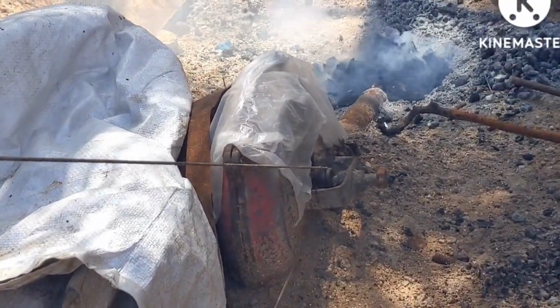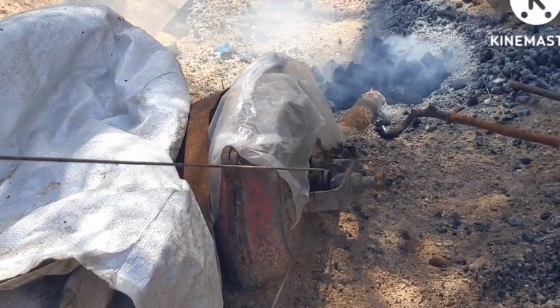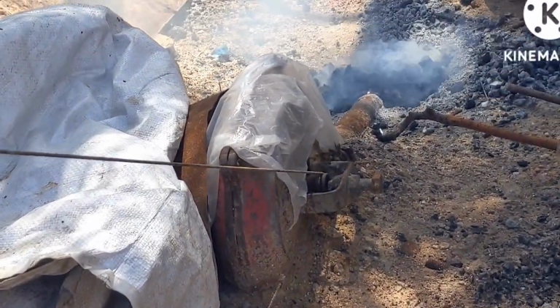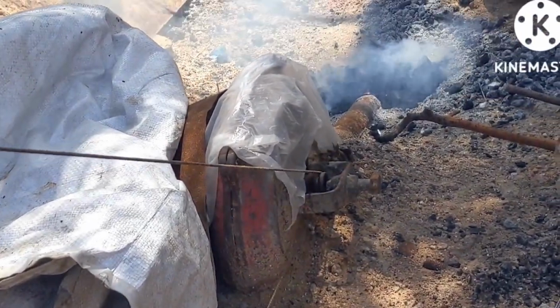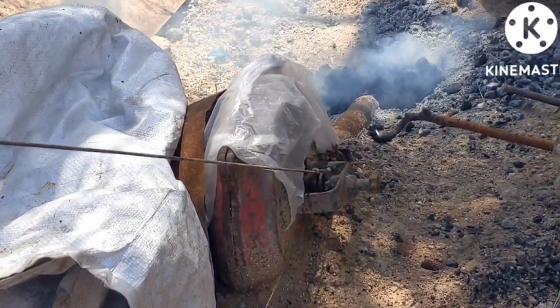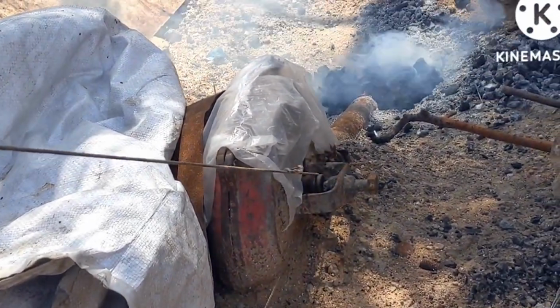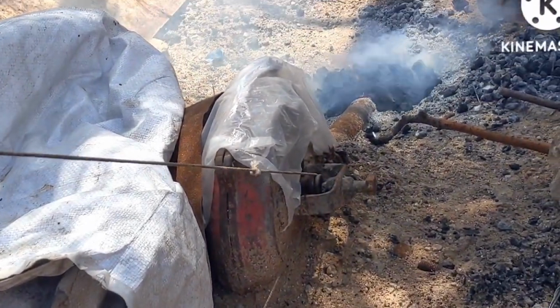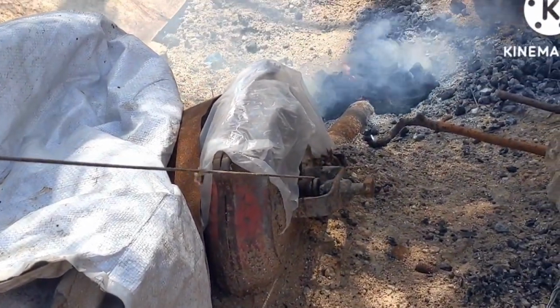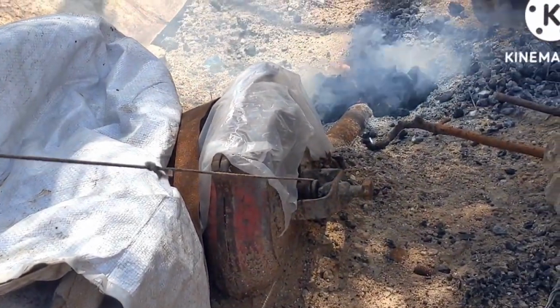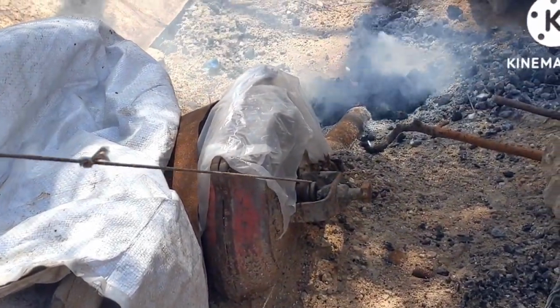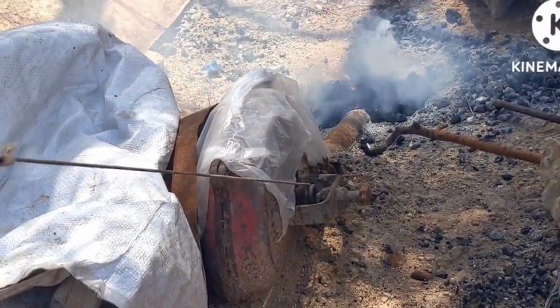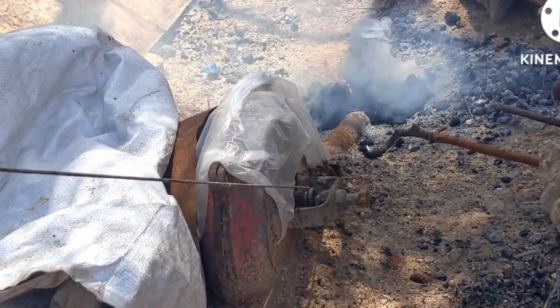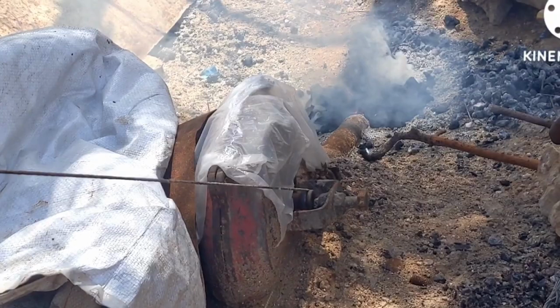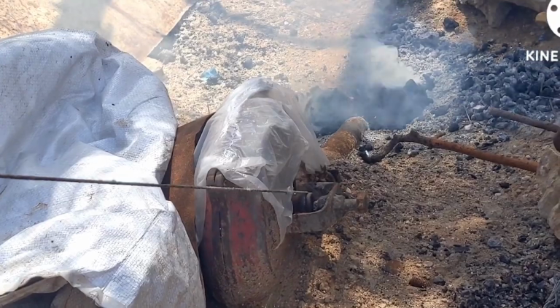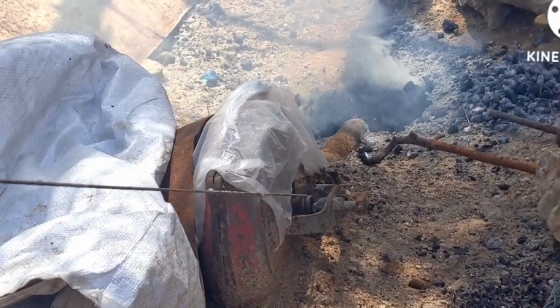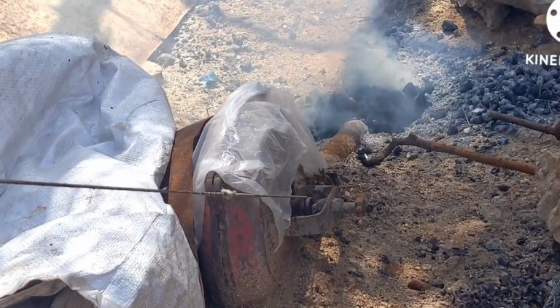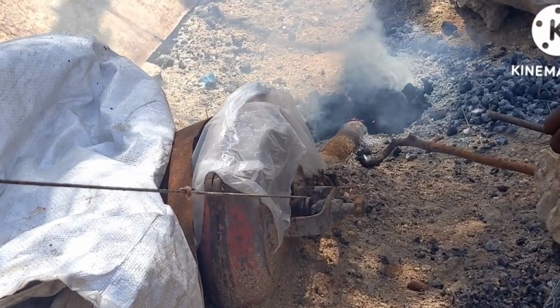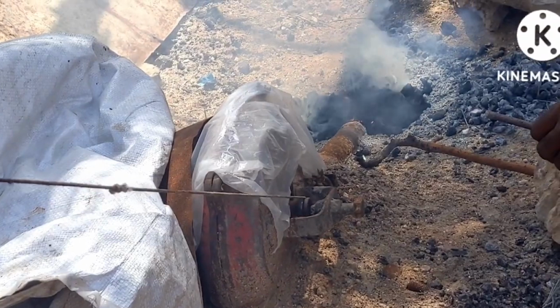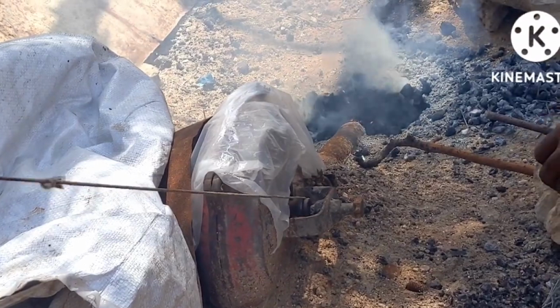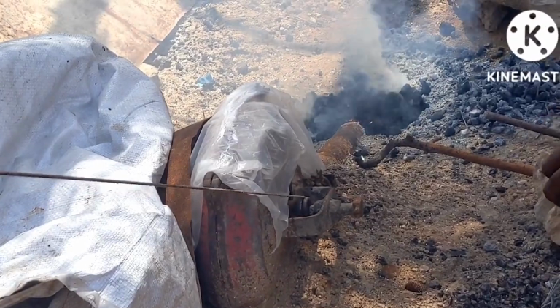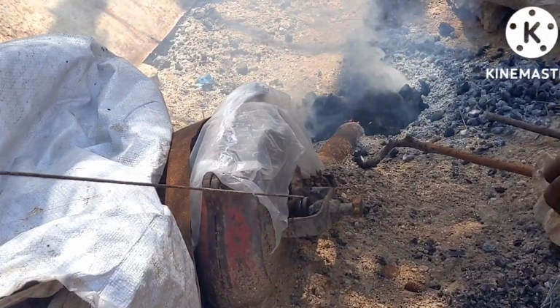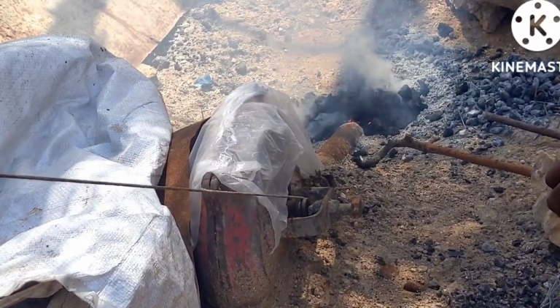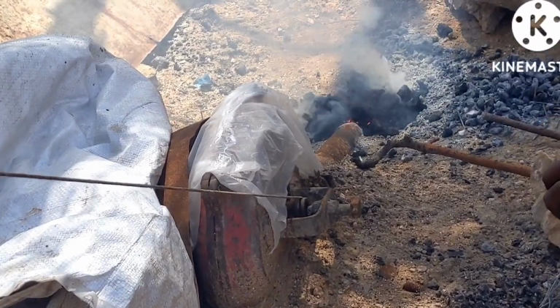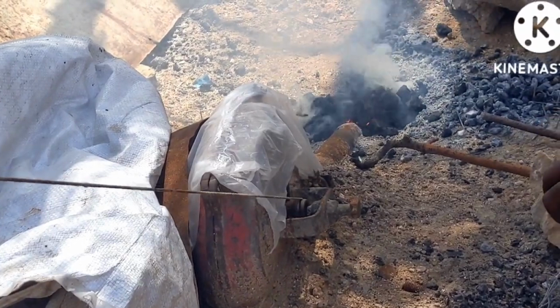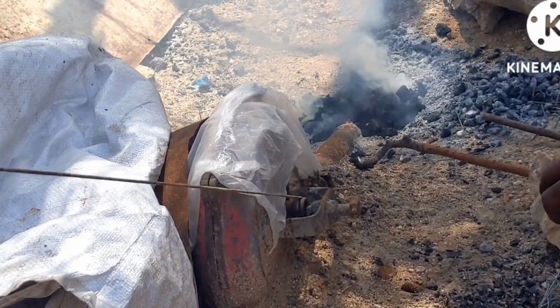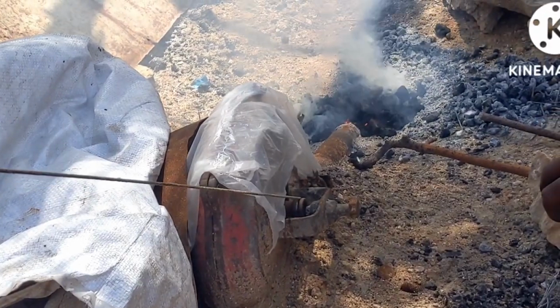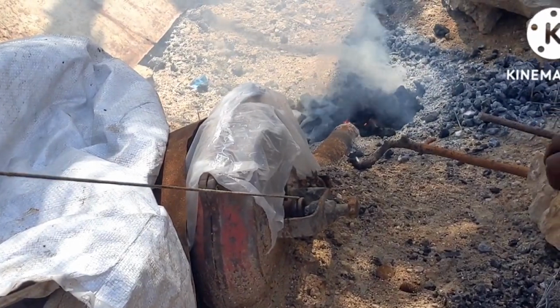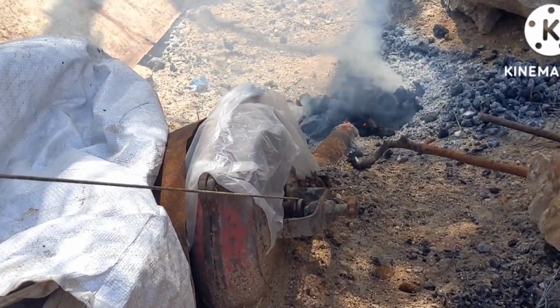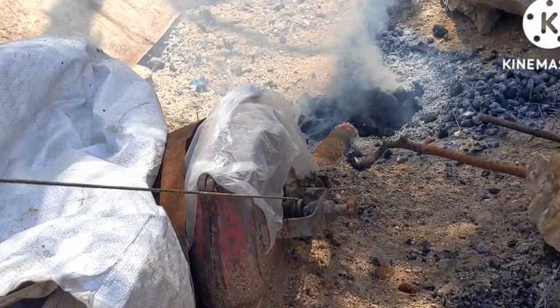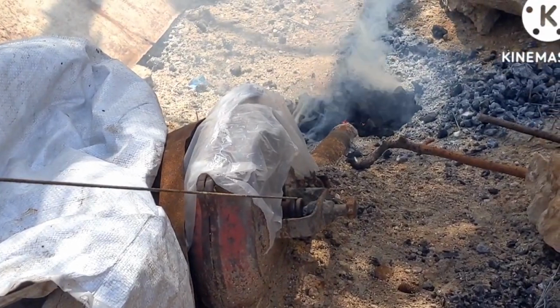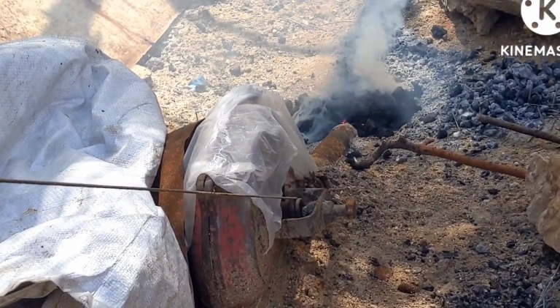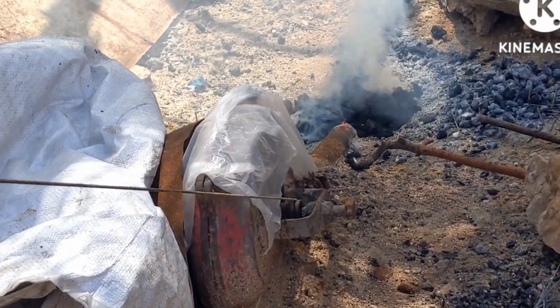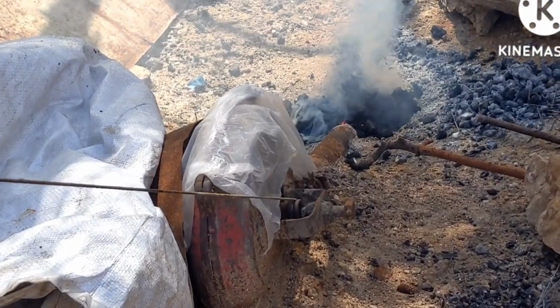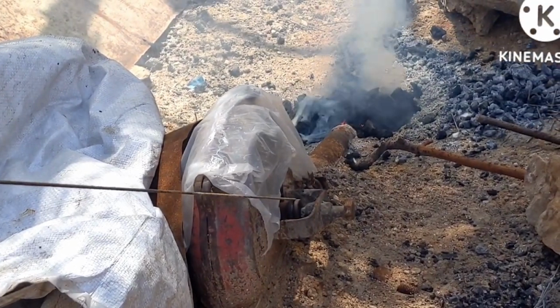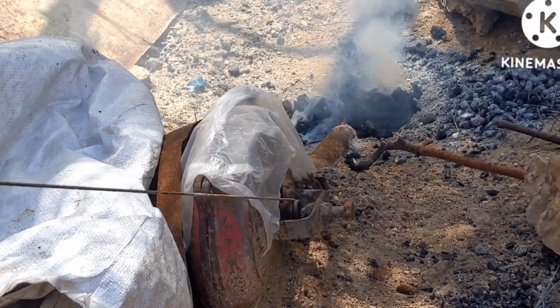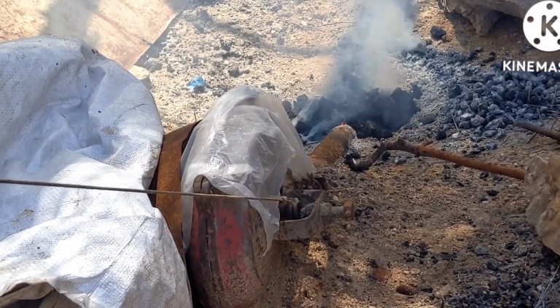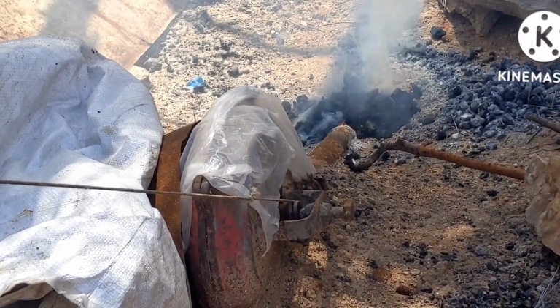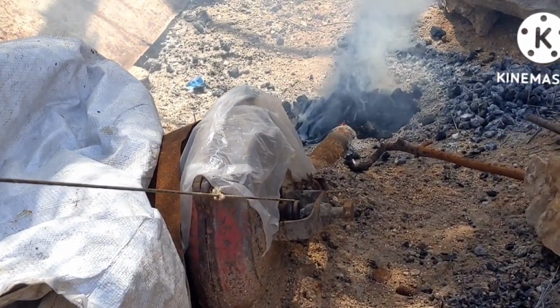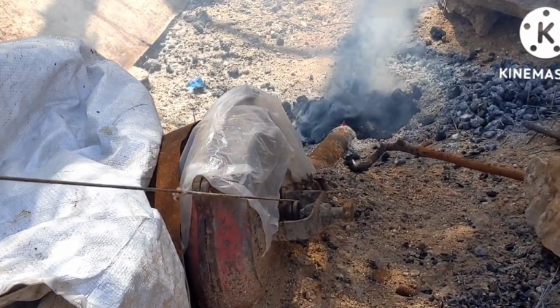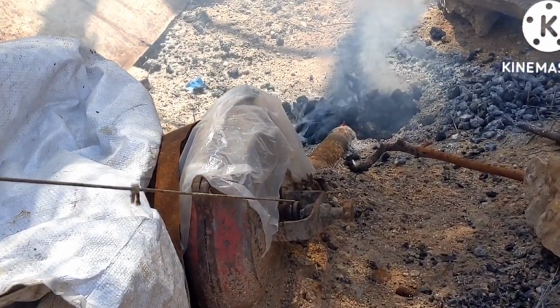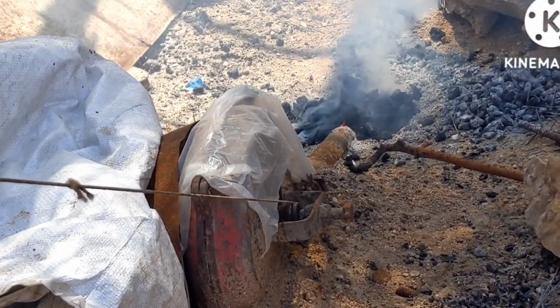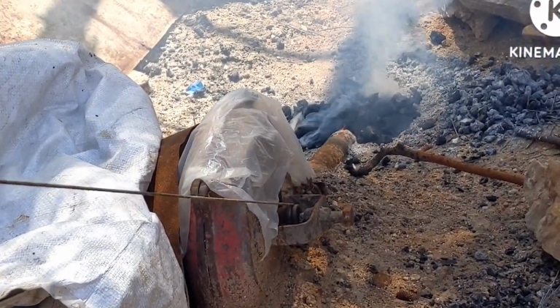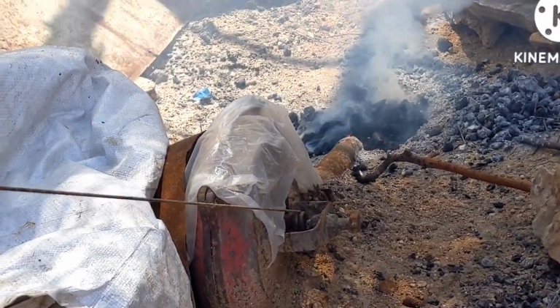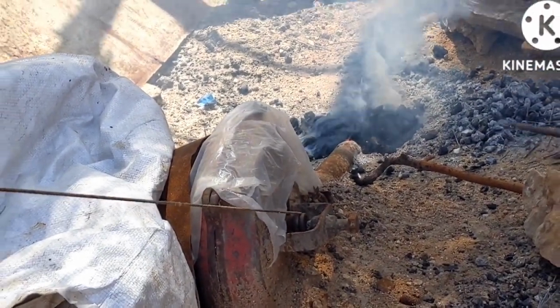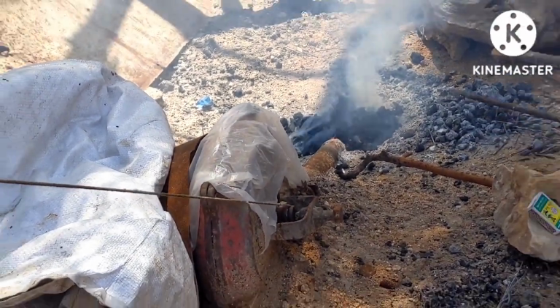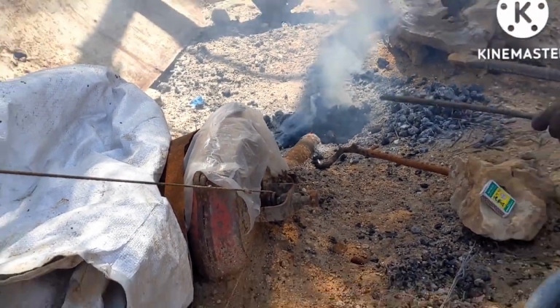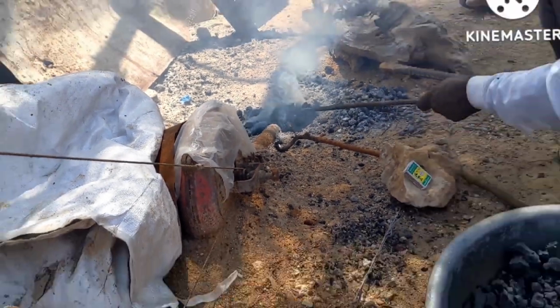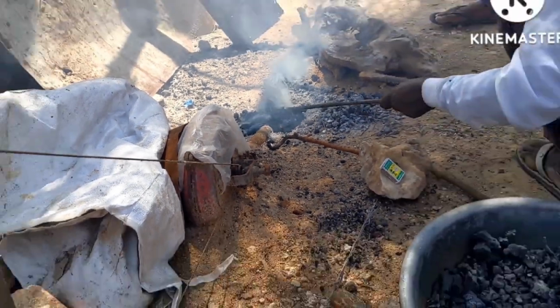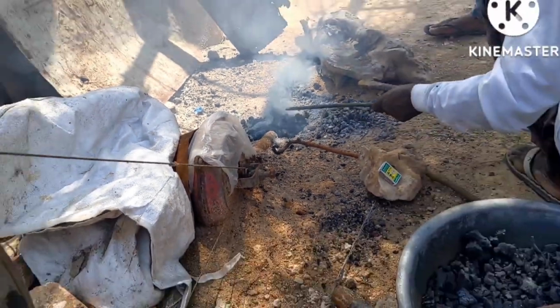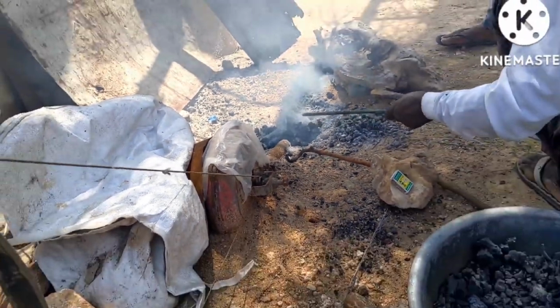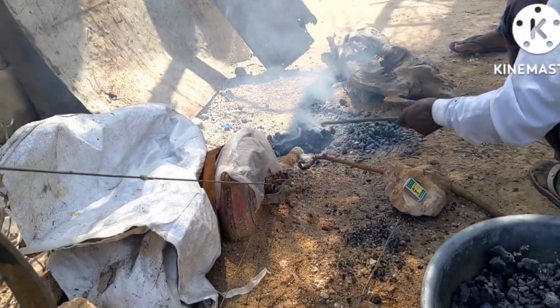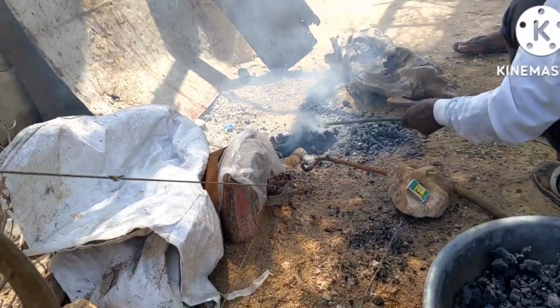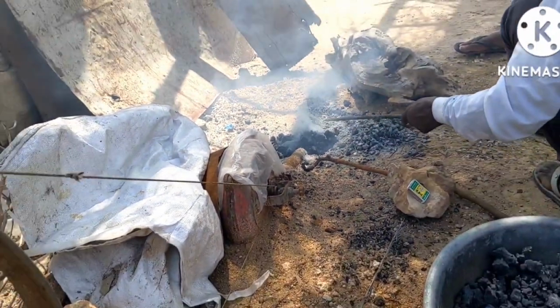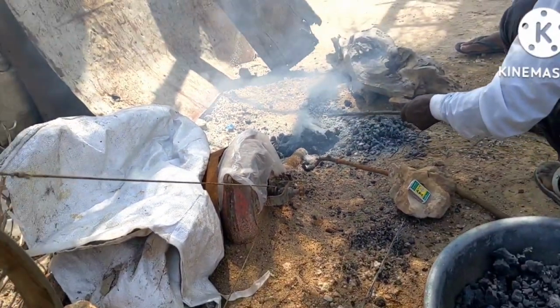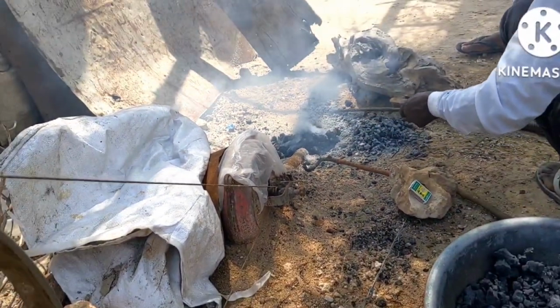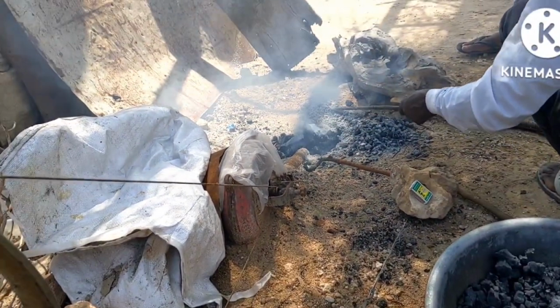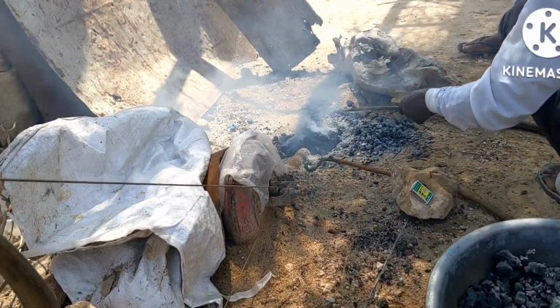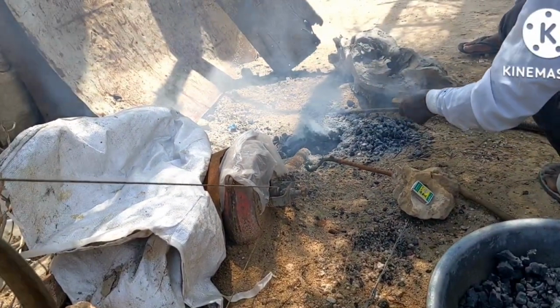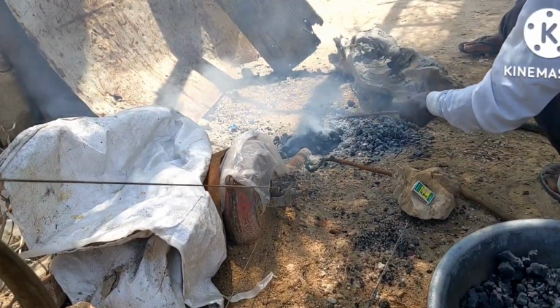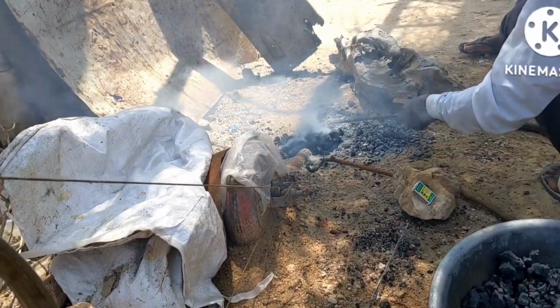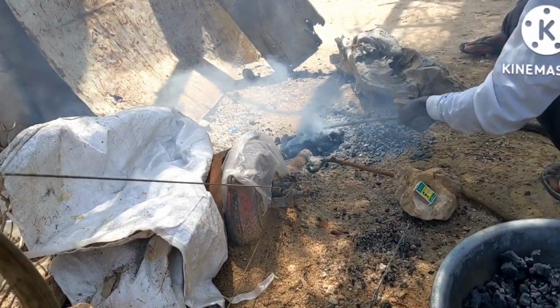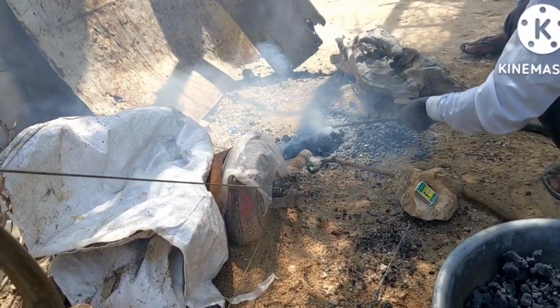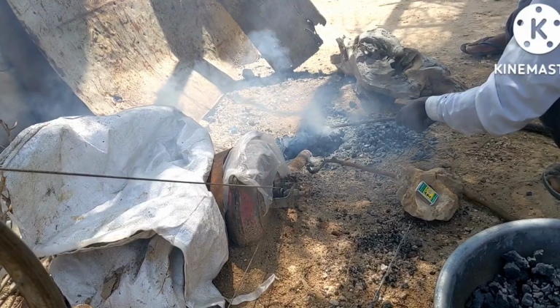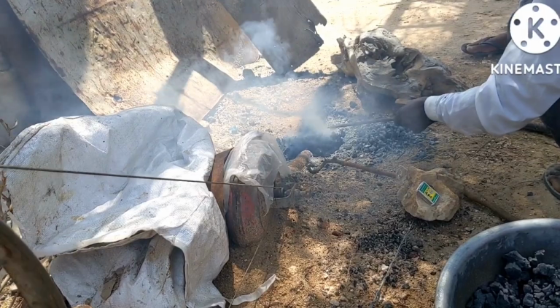This is a traditional way of our village, which is very old, in which it gets heated in this way.